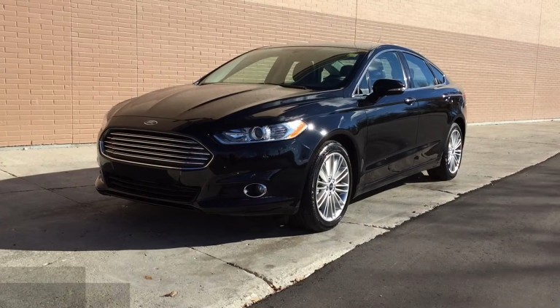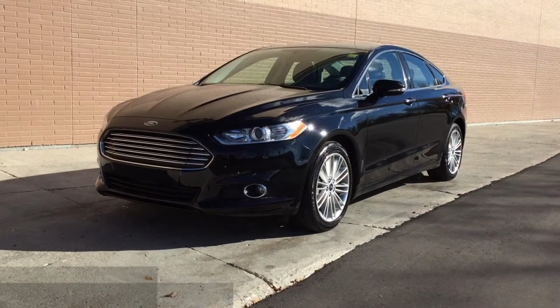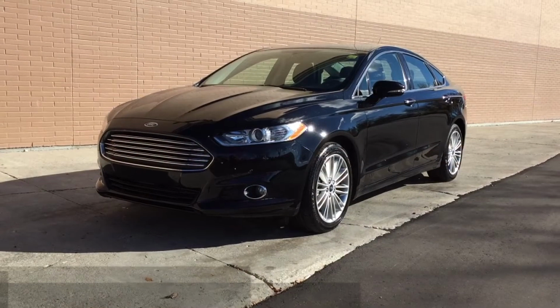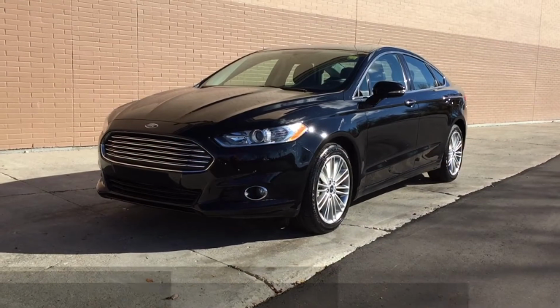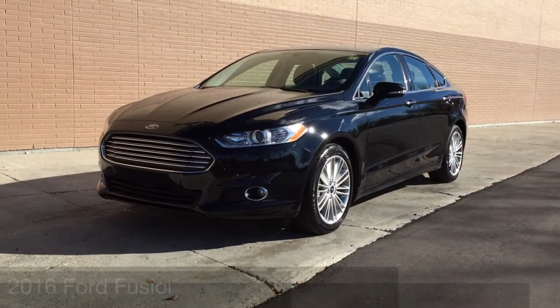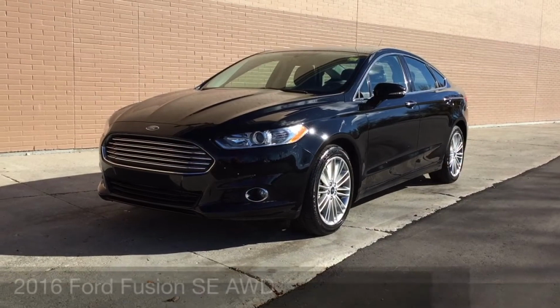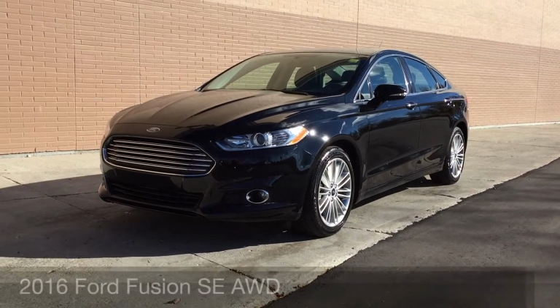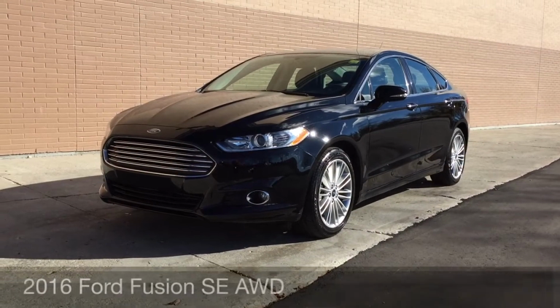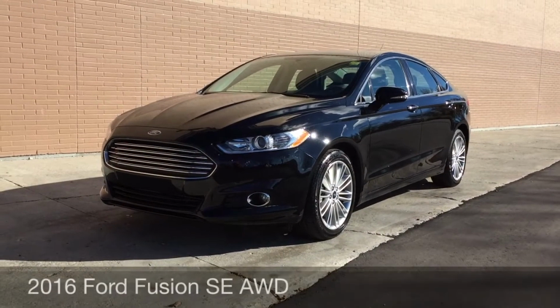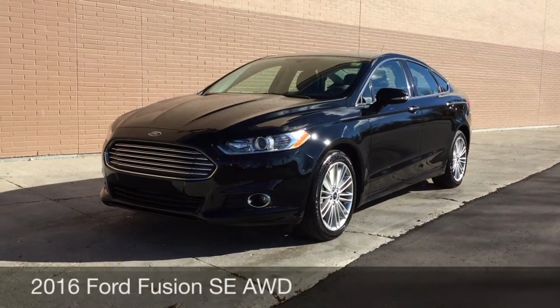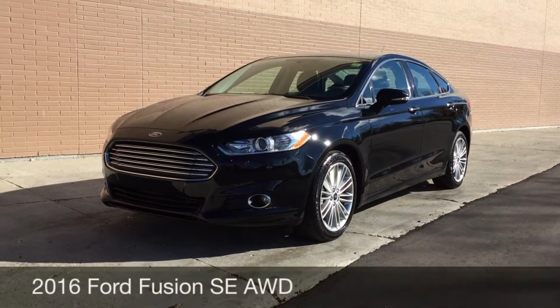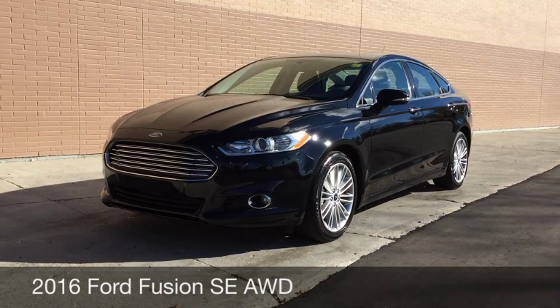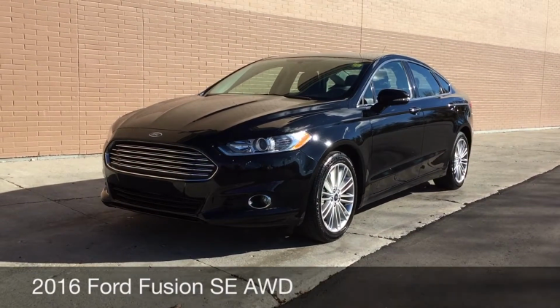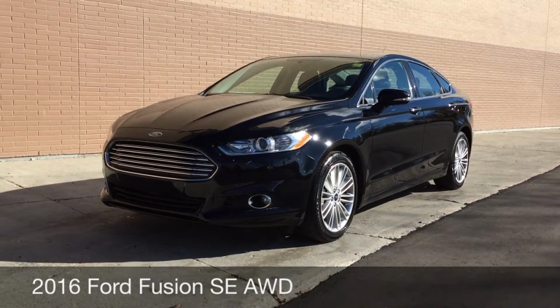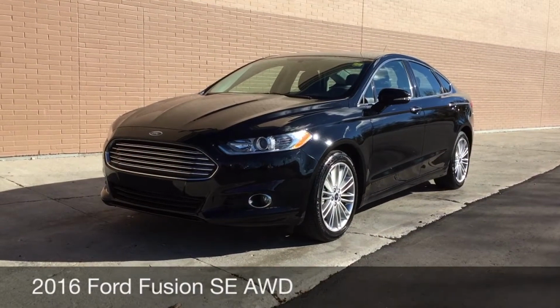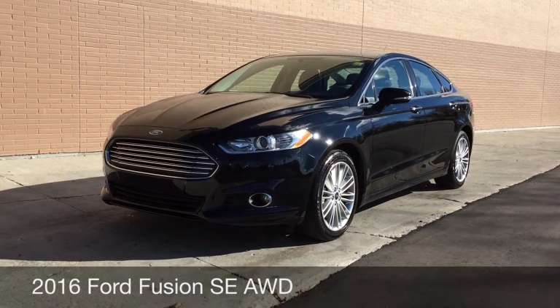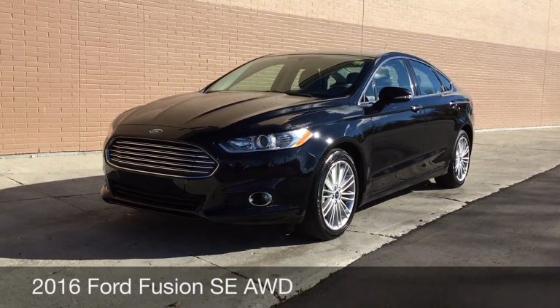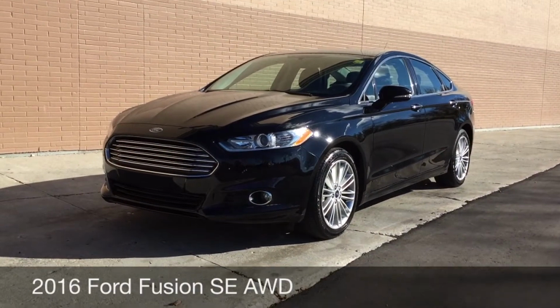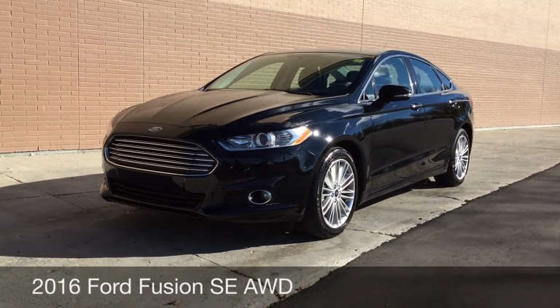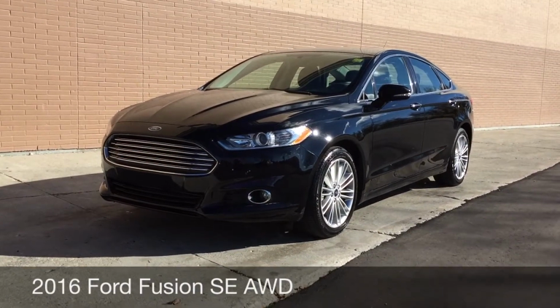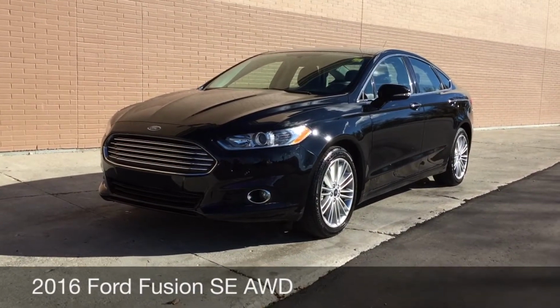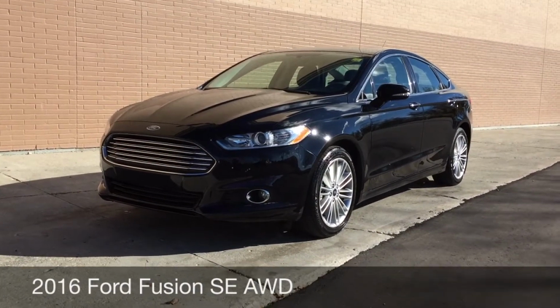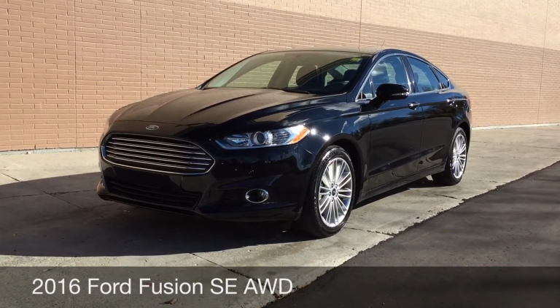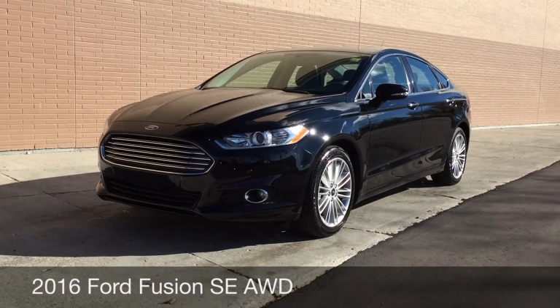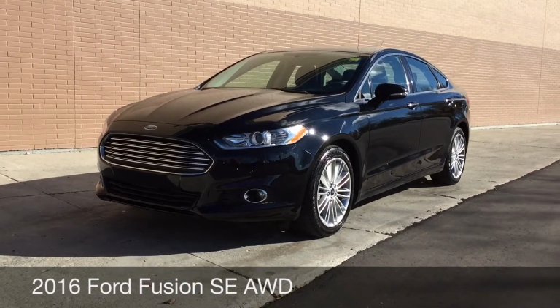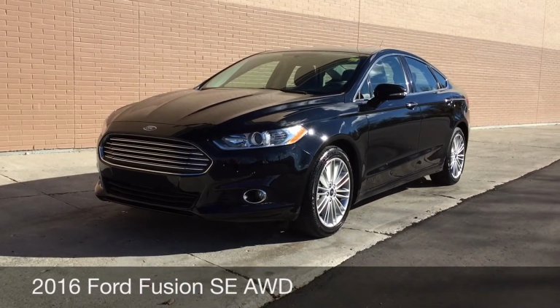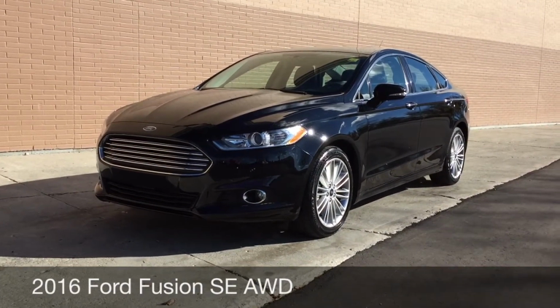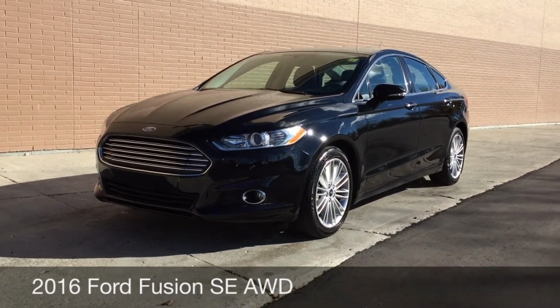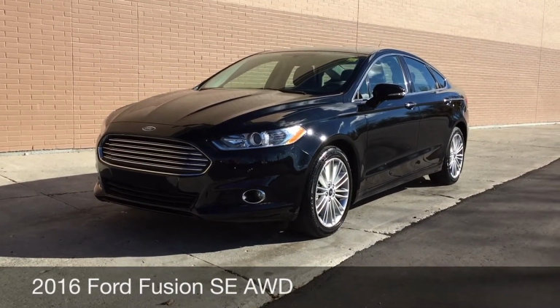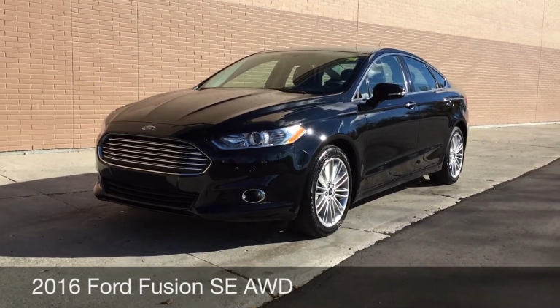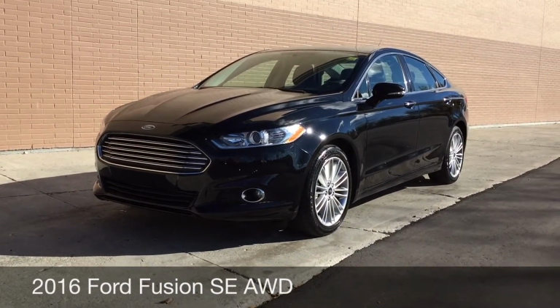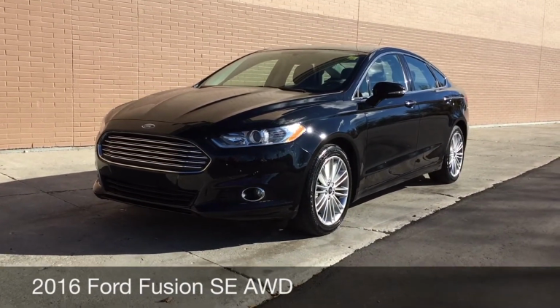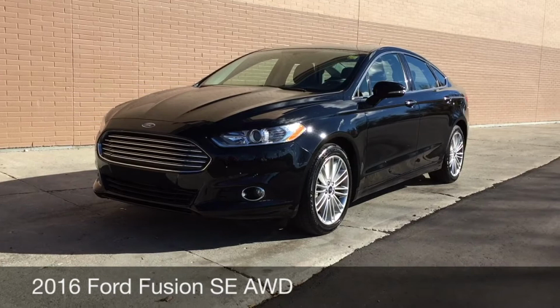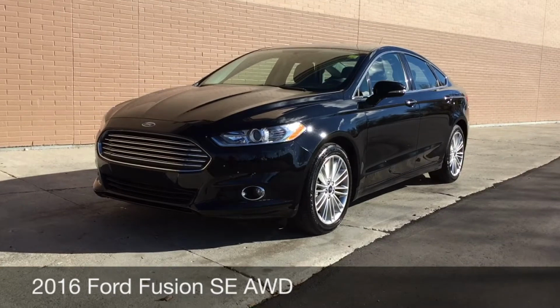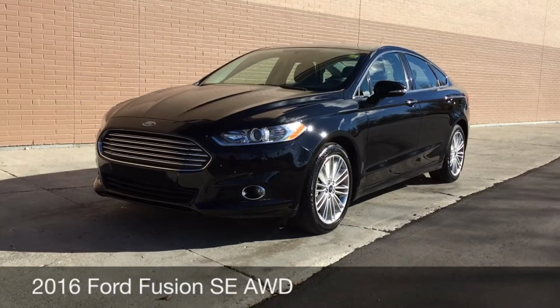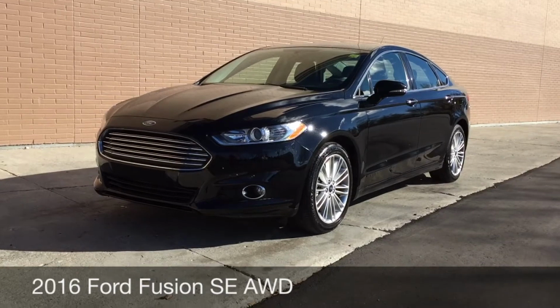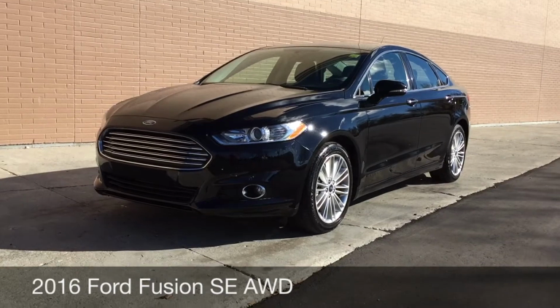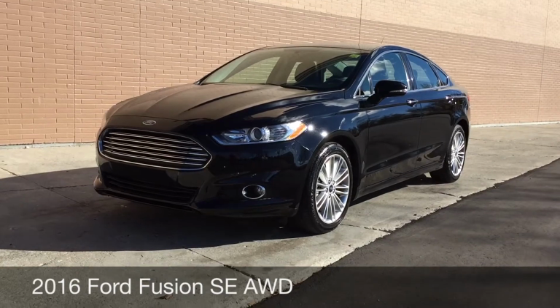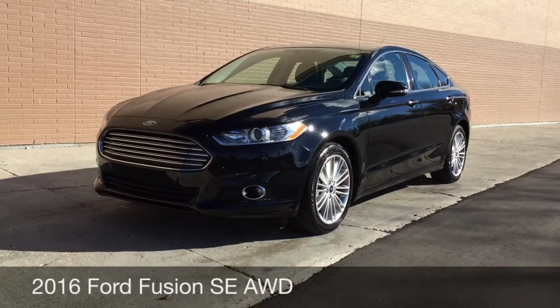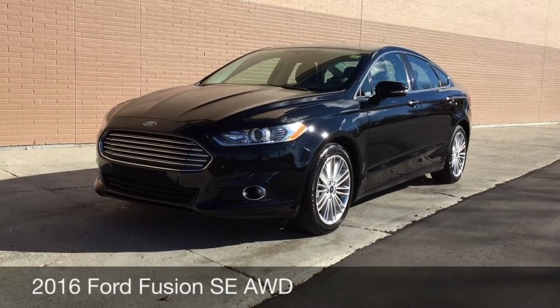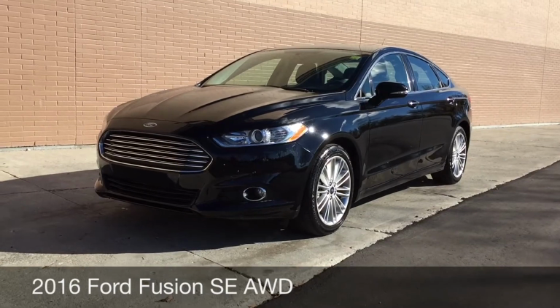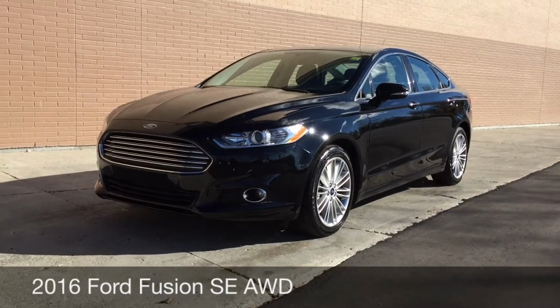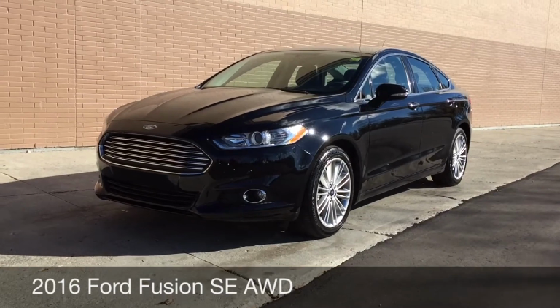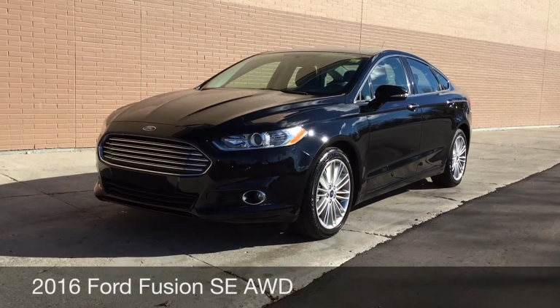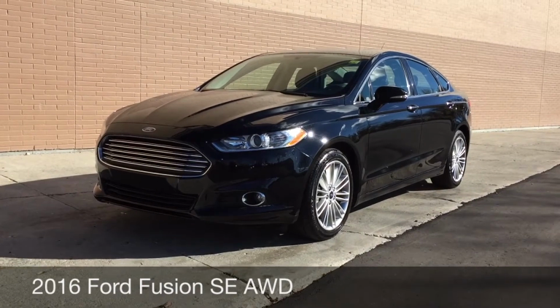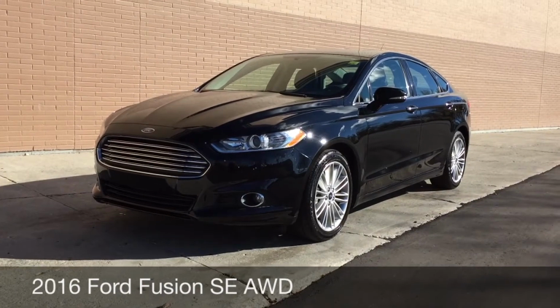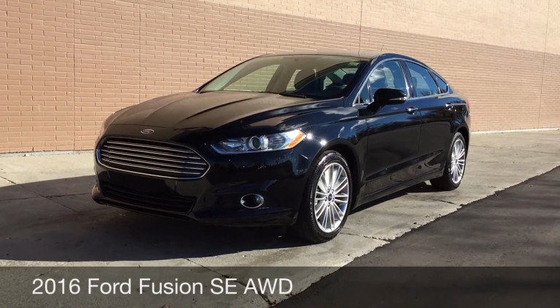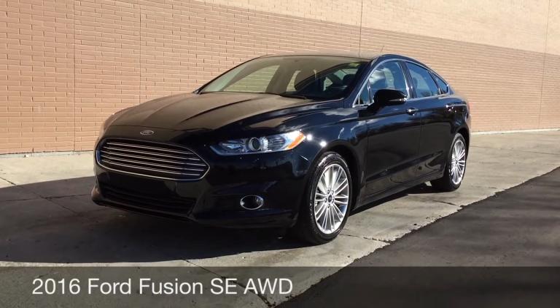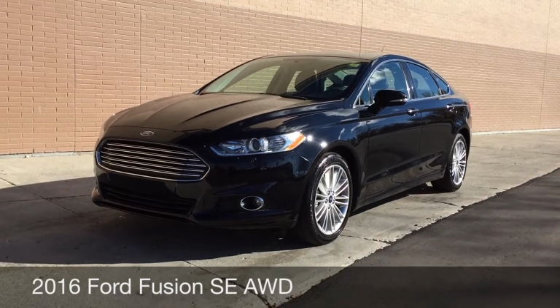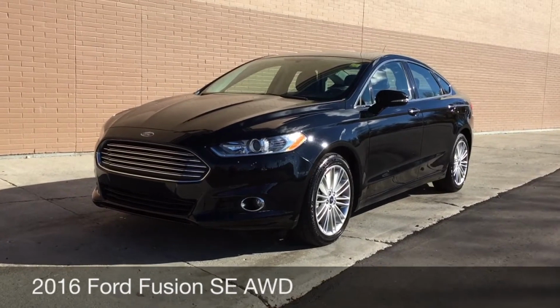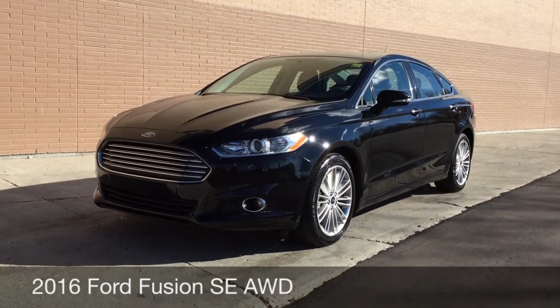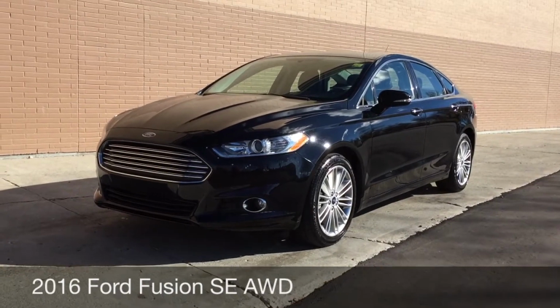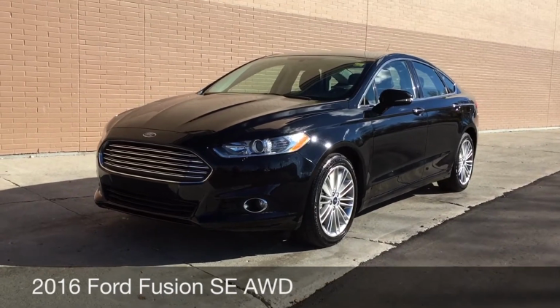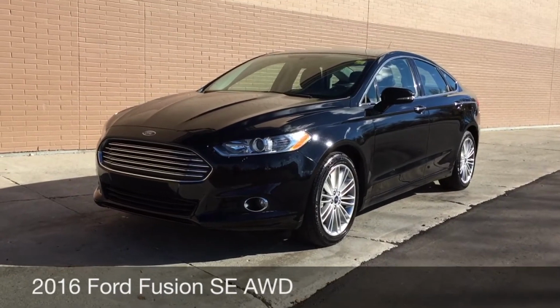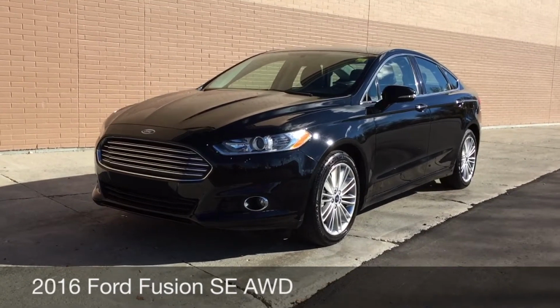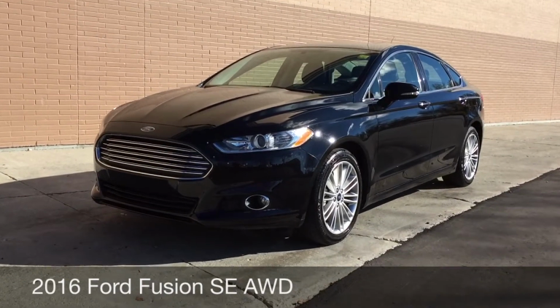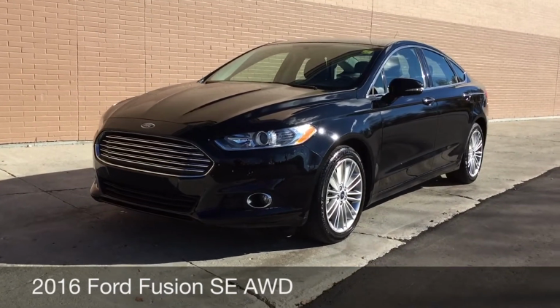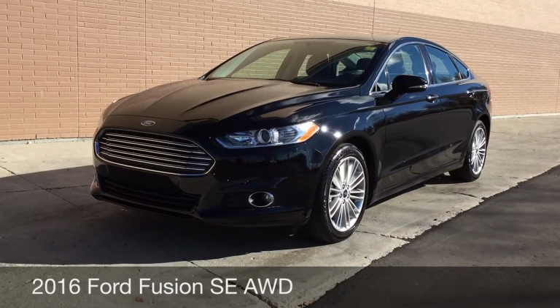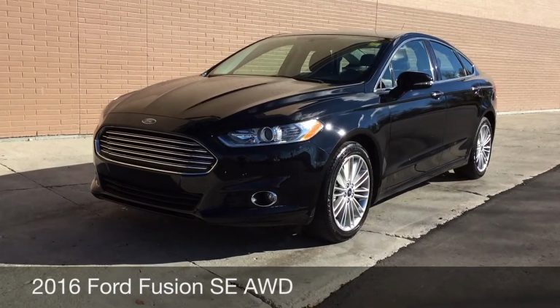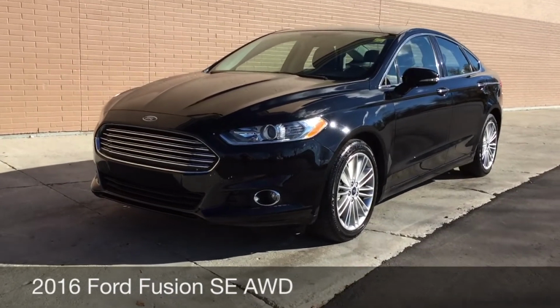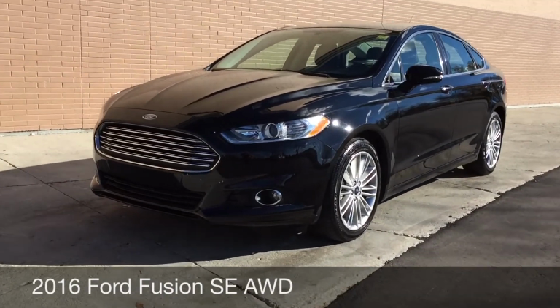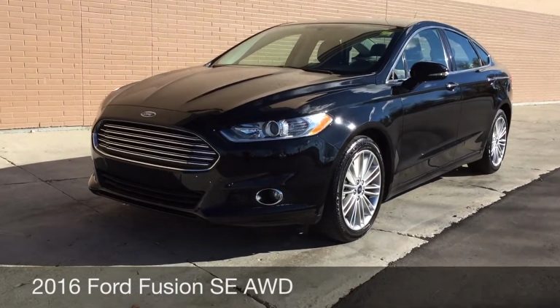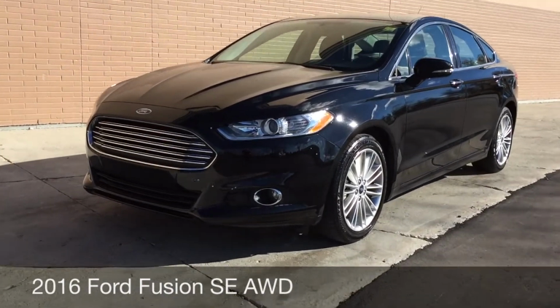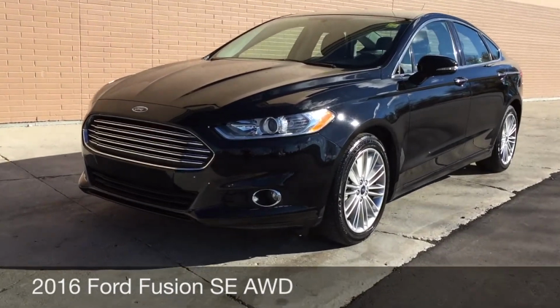Hey, this is Ride Time with two locations. What we have here is a 2016 Ford Fusion SE with all-wheel drive.